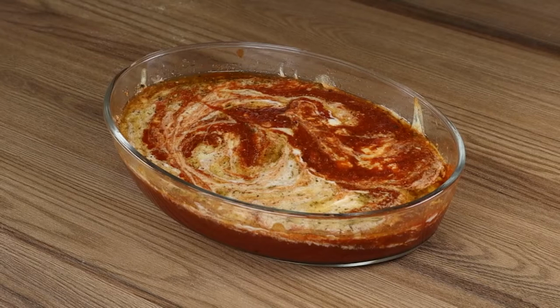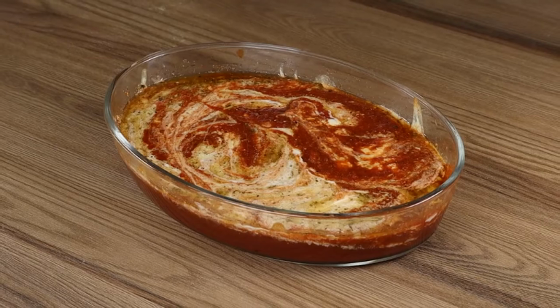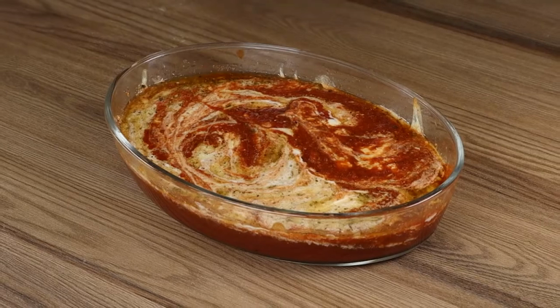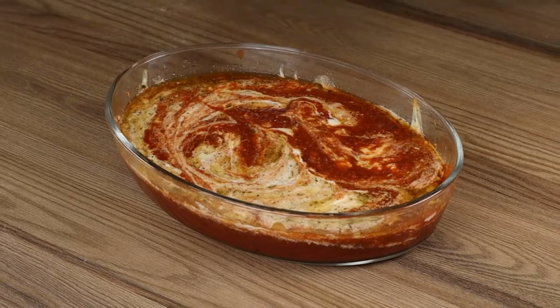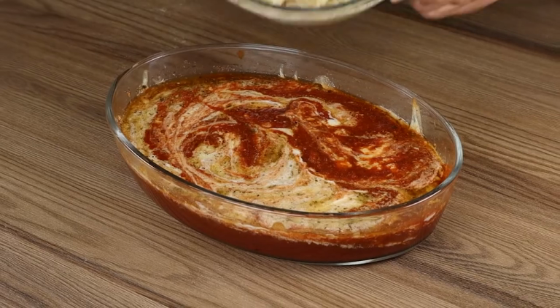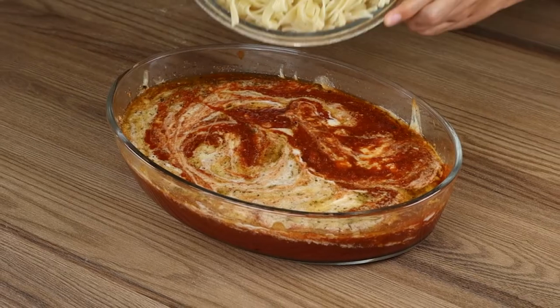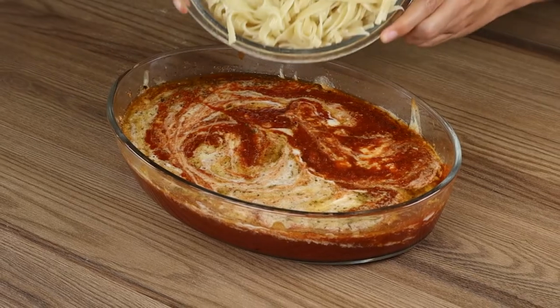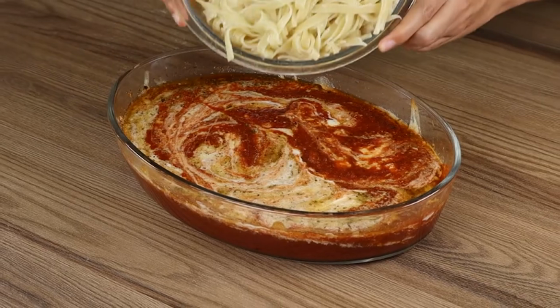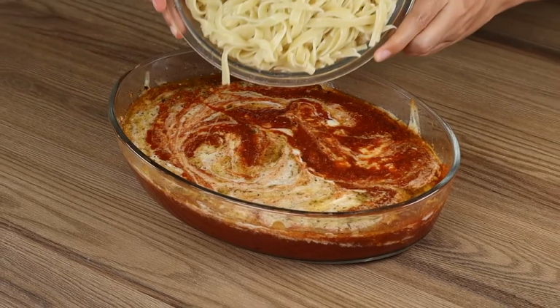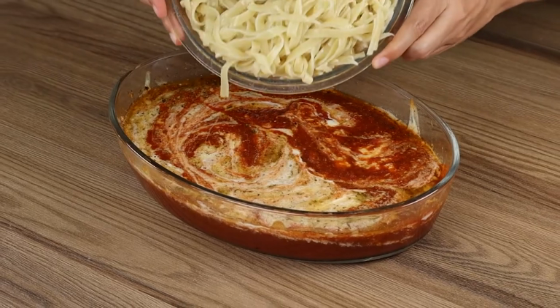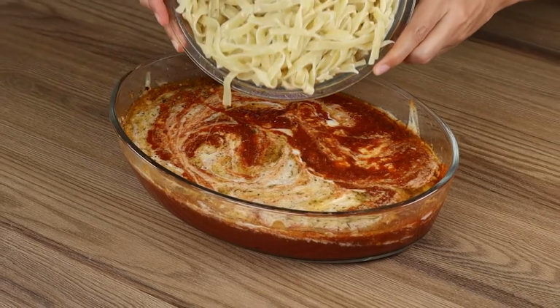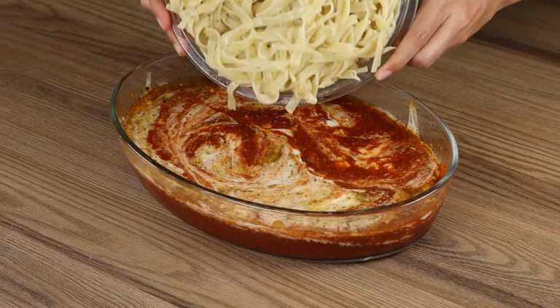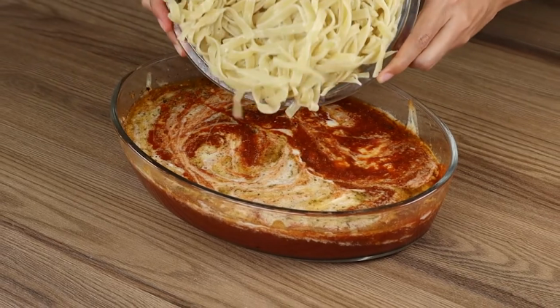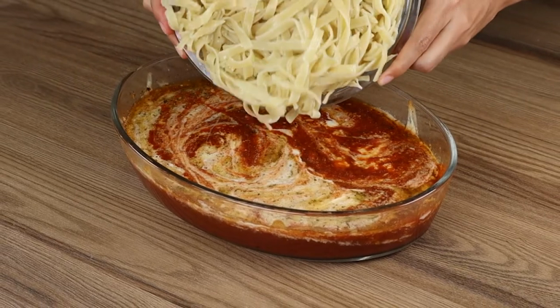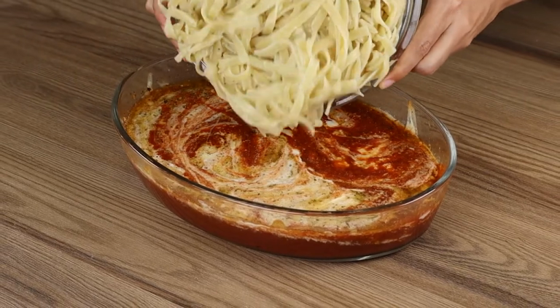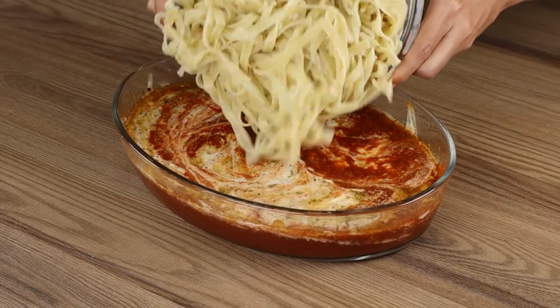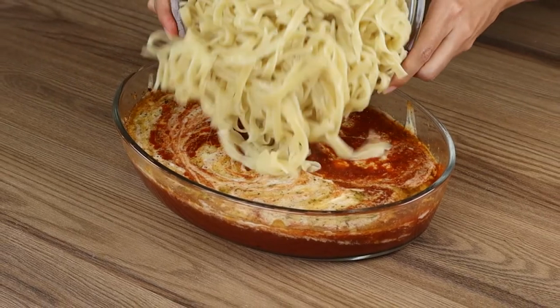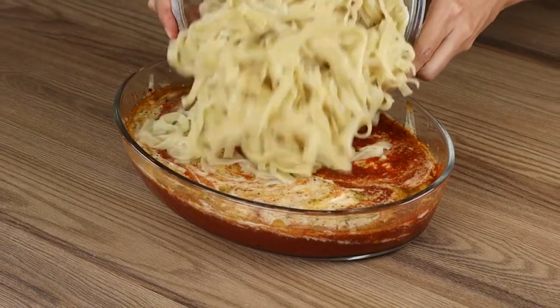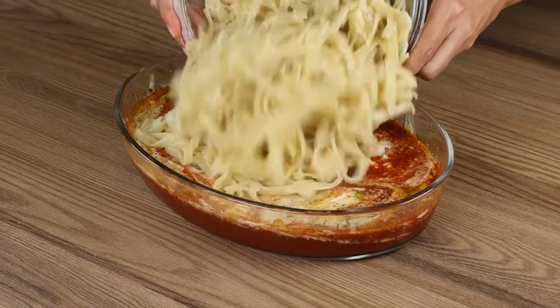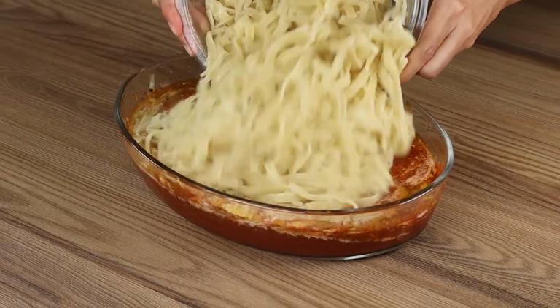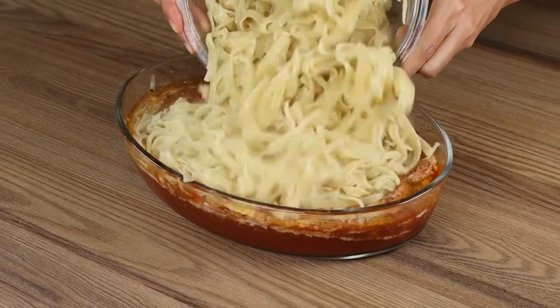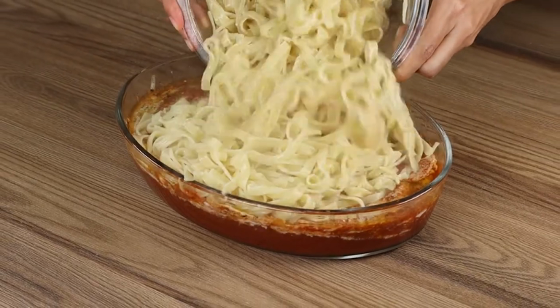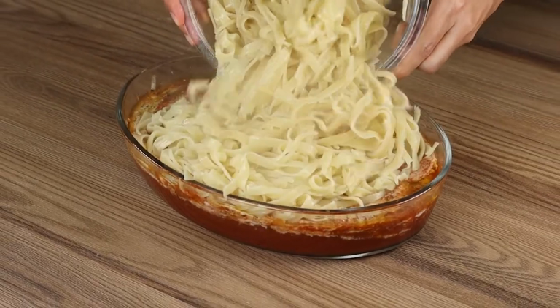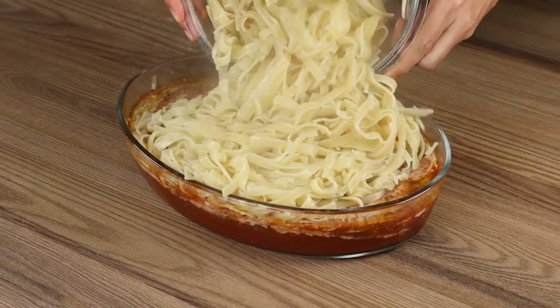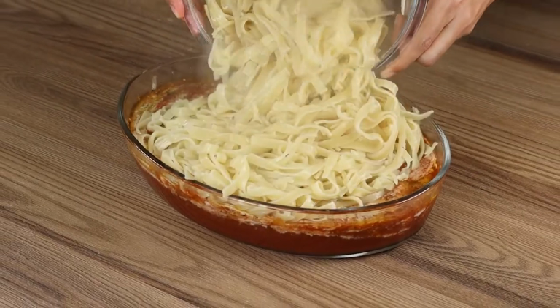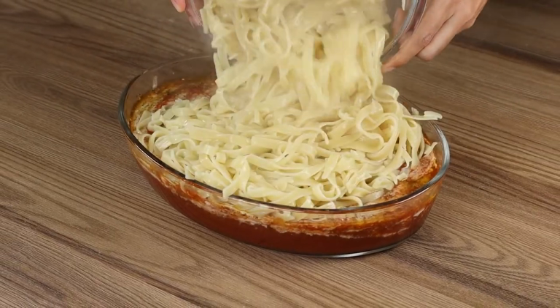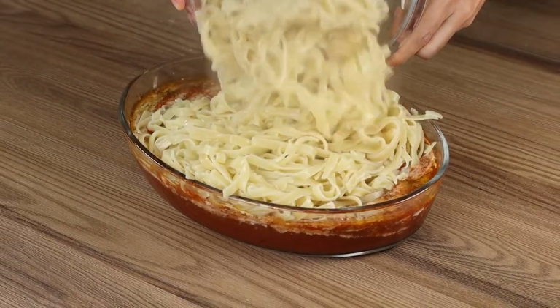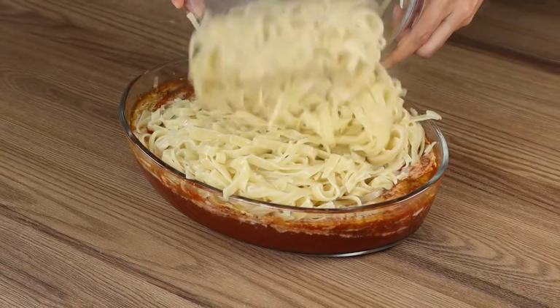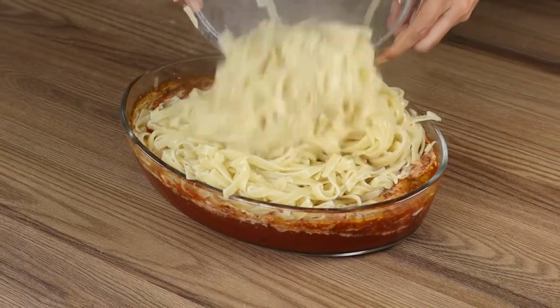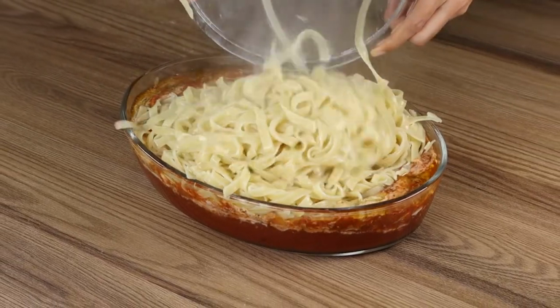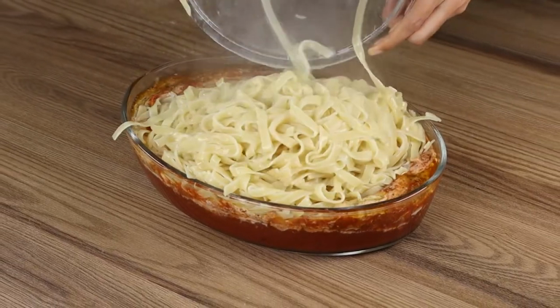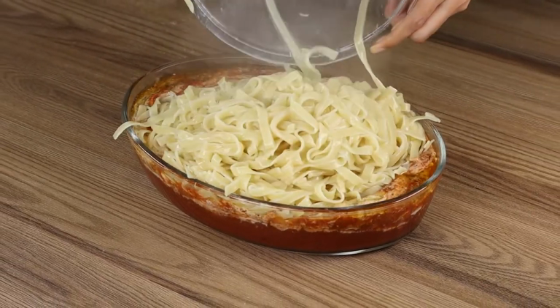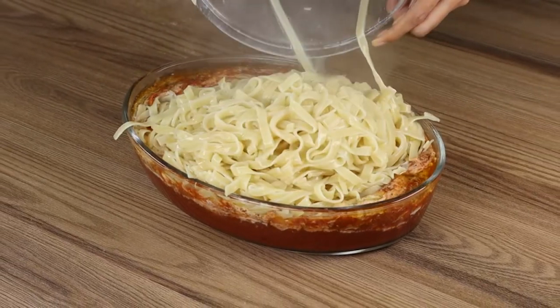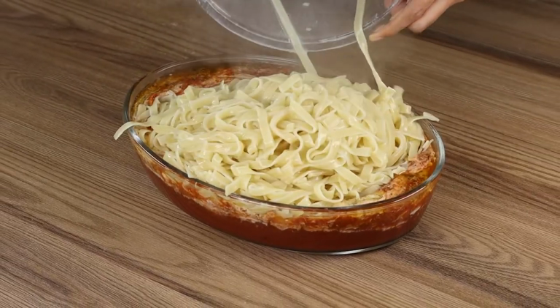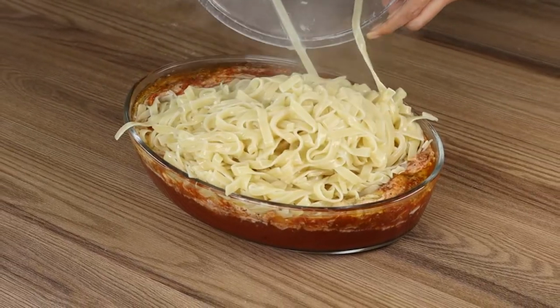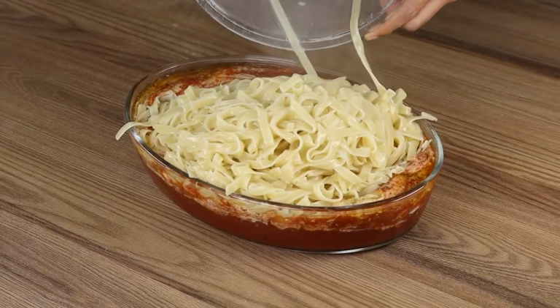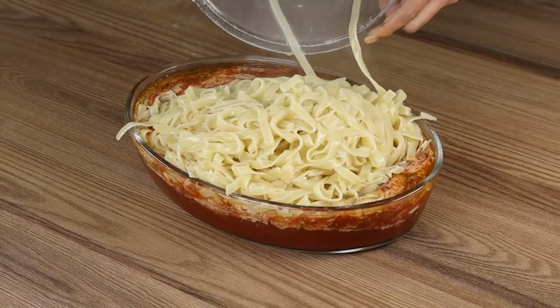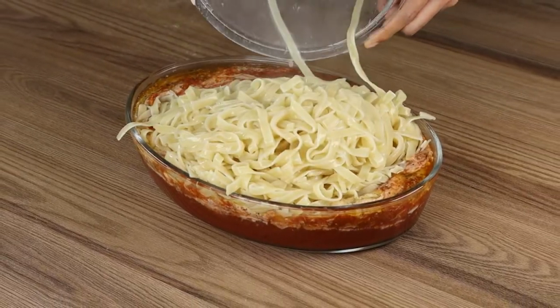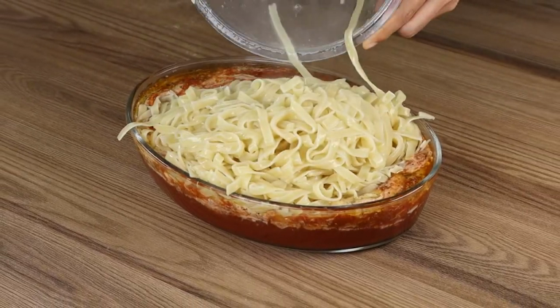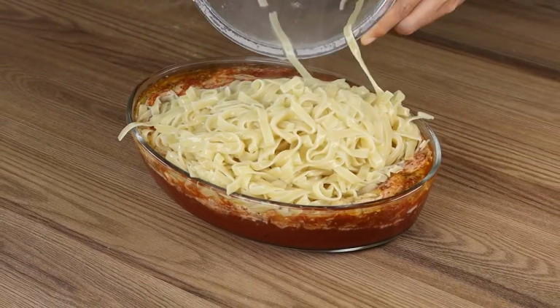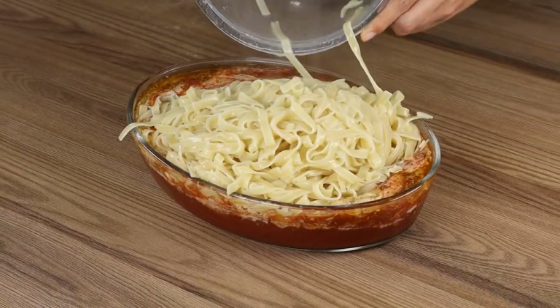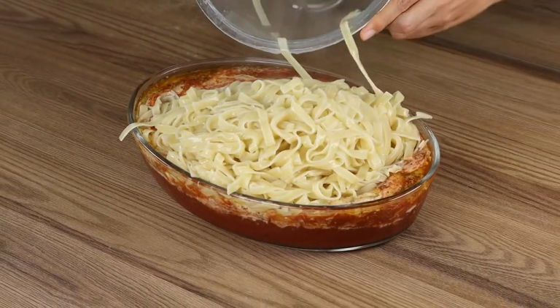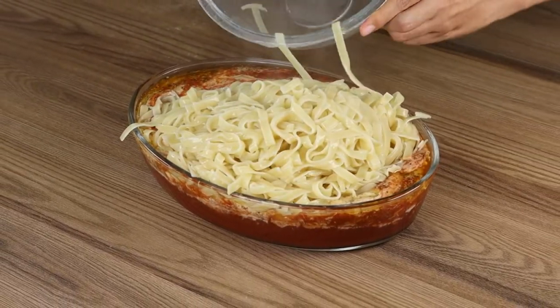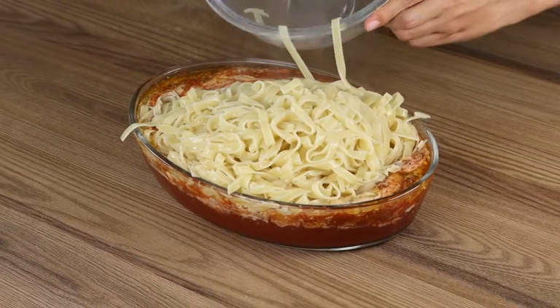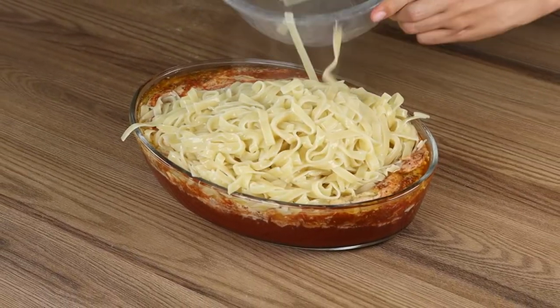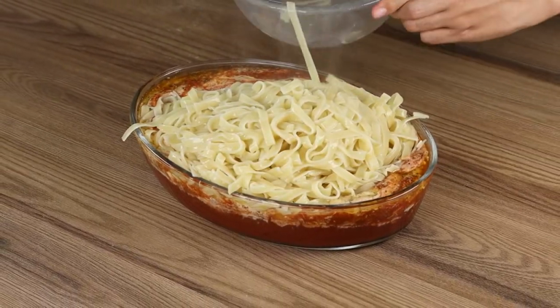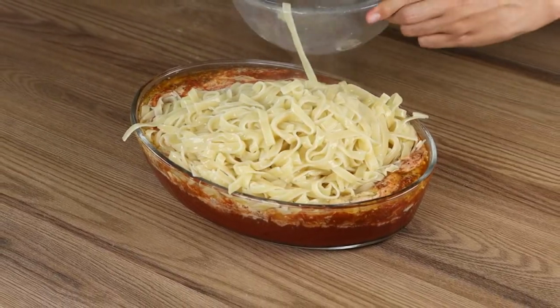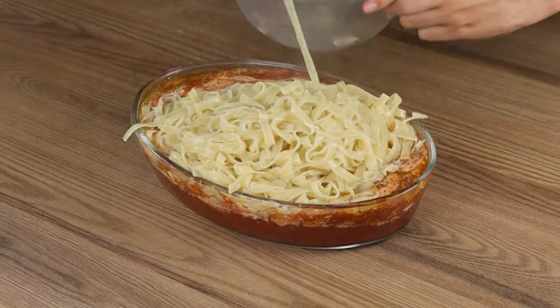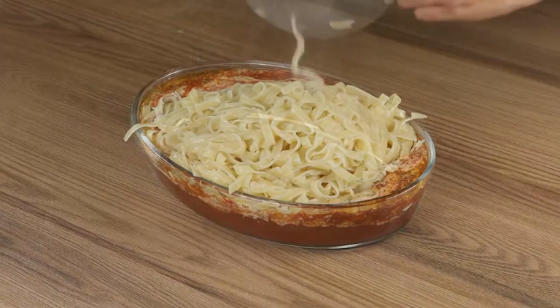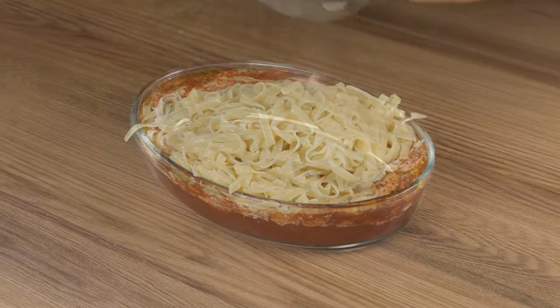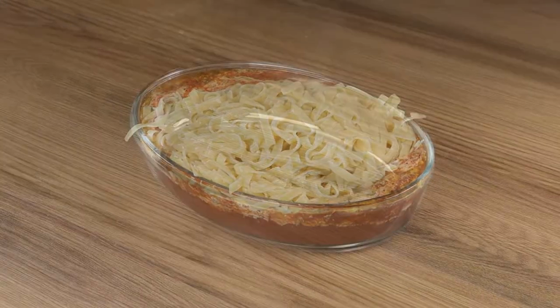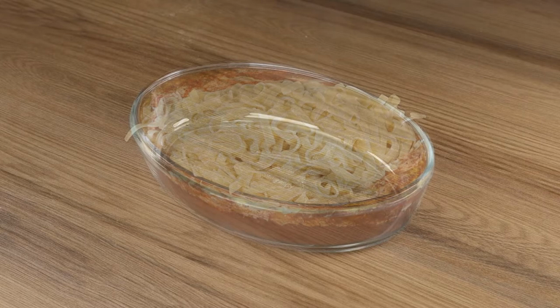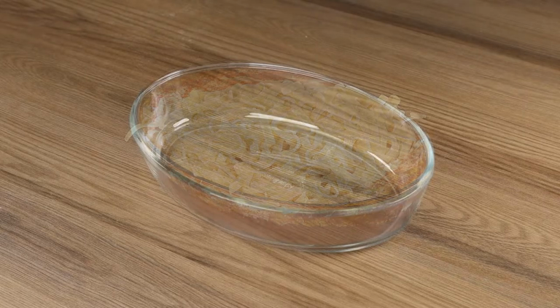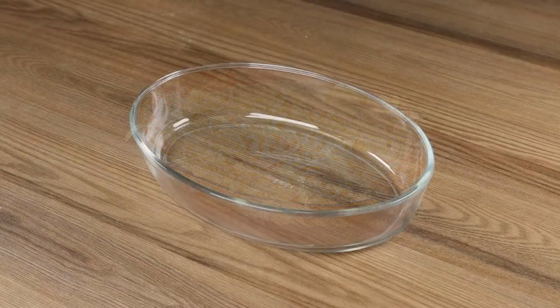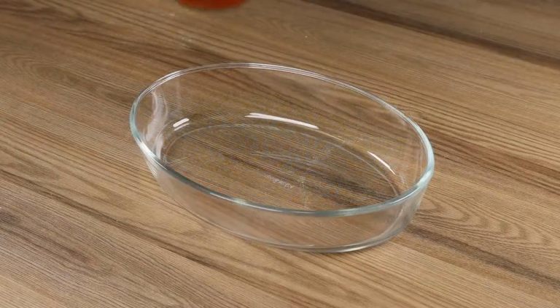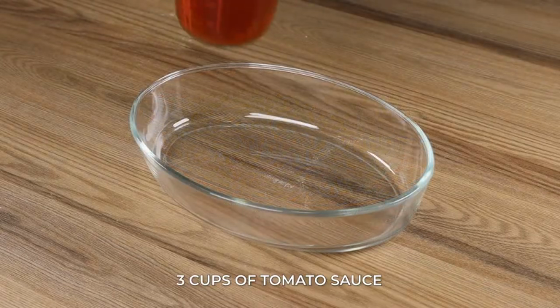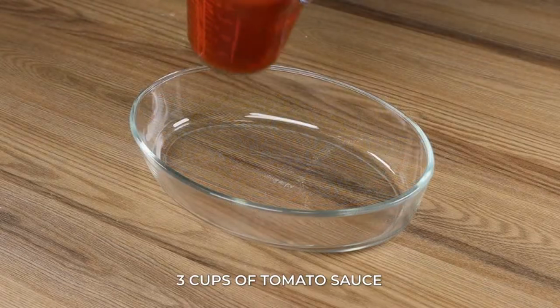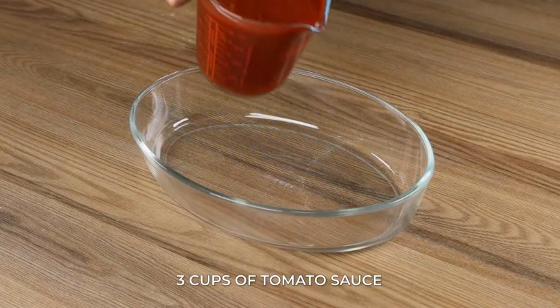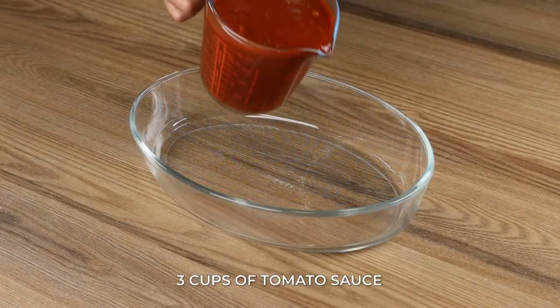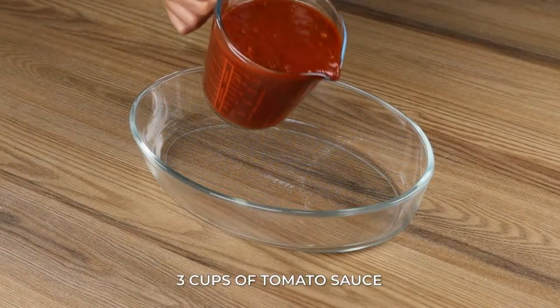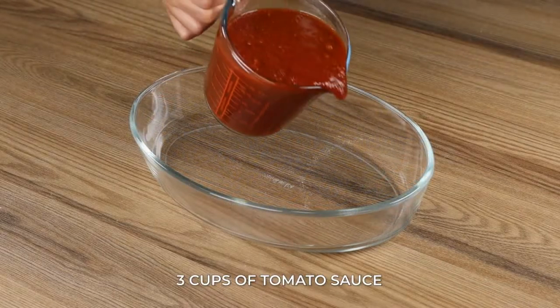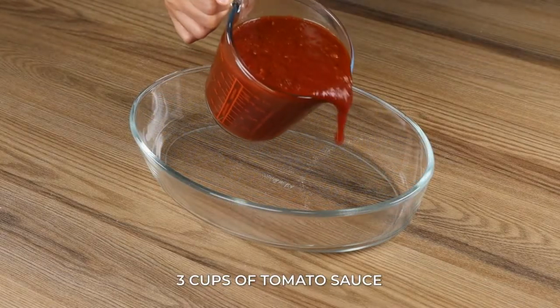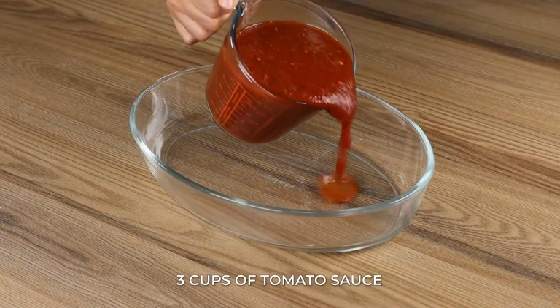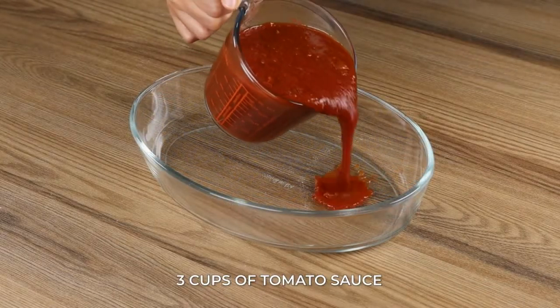At the moment, I only want to cook pasta this way. Super easy, quick to make, and creamy.